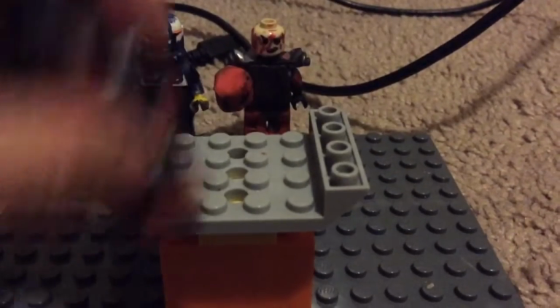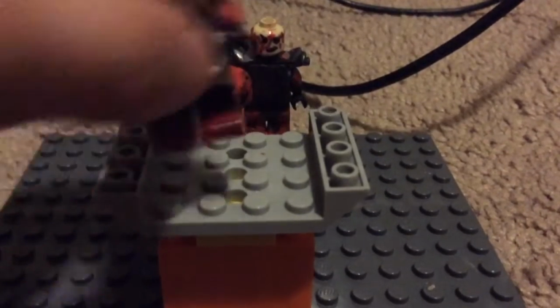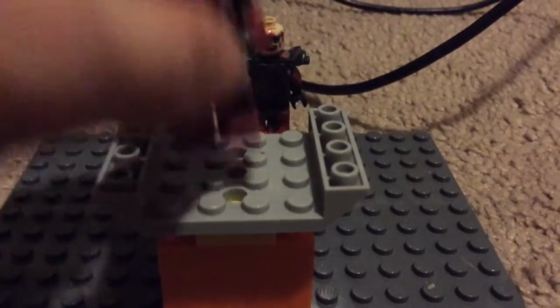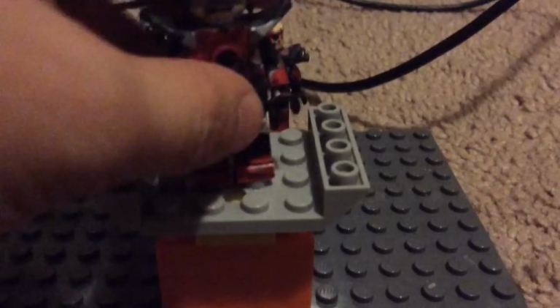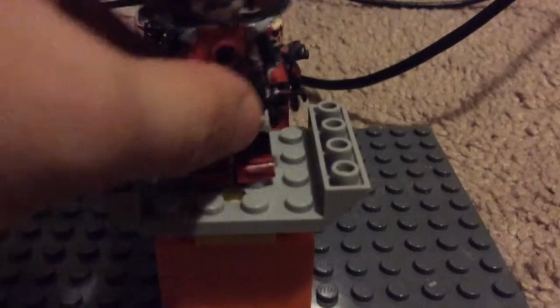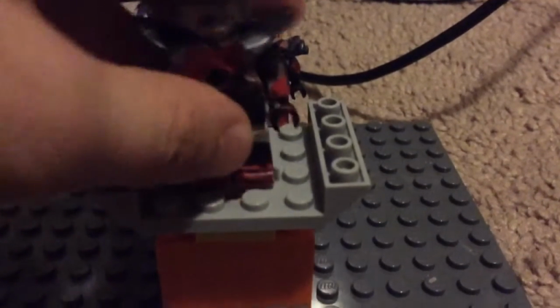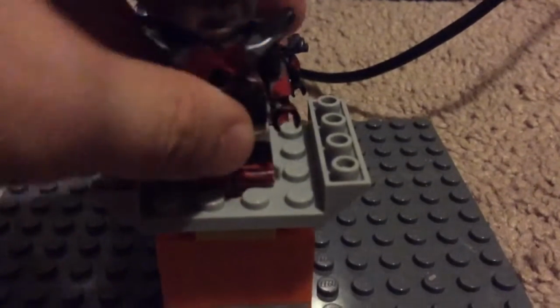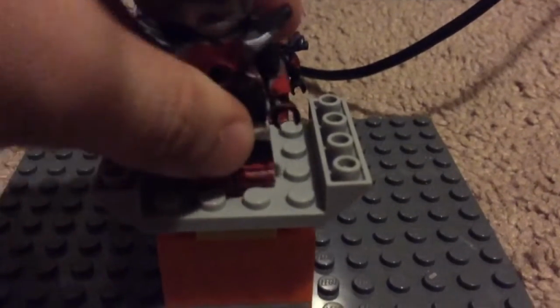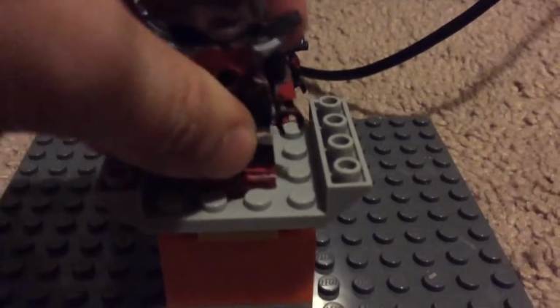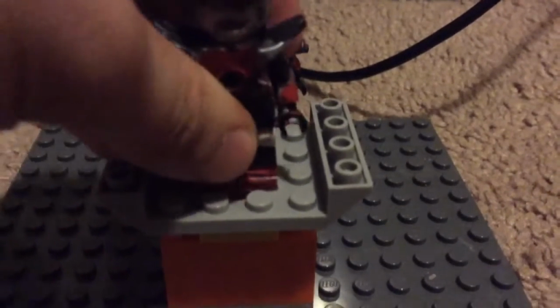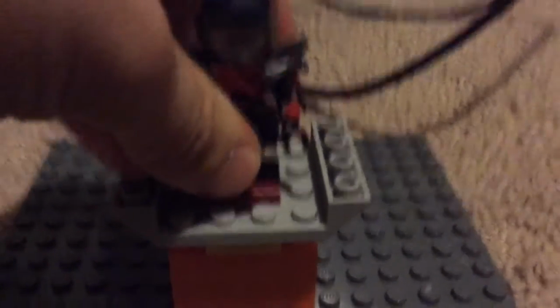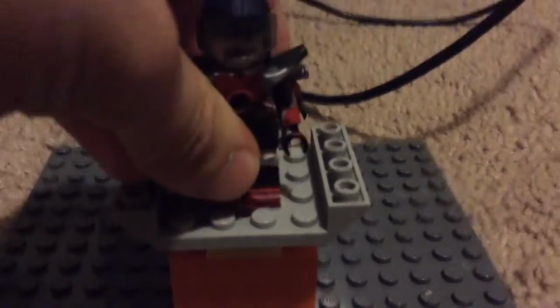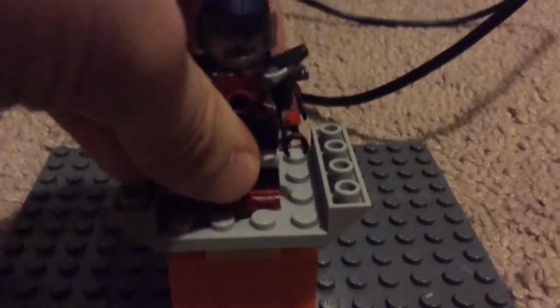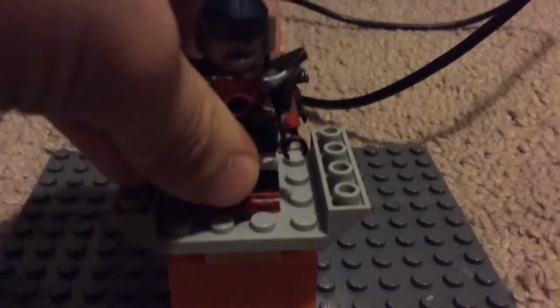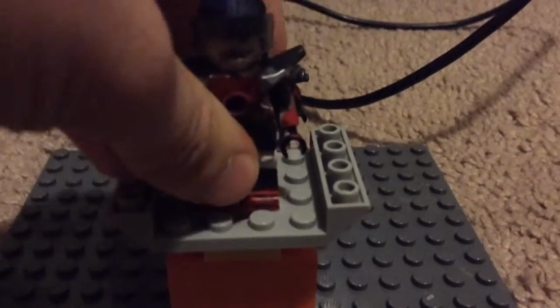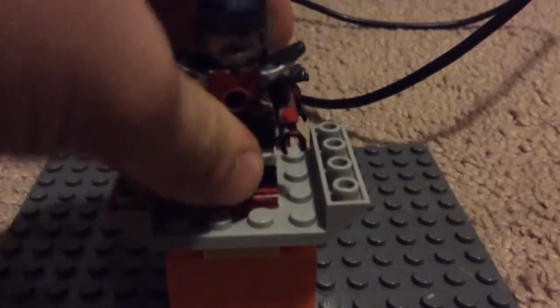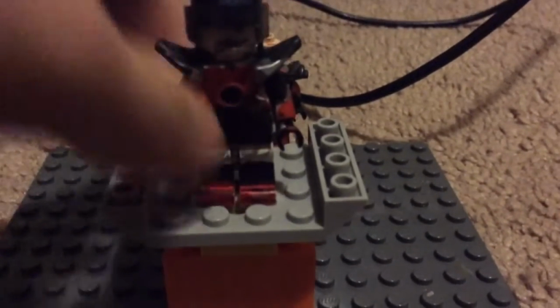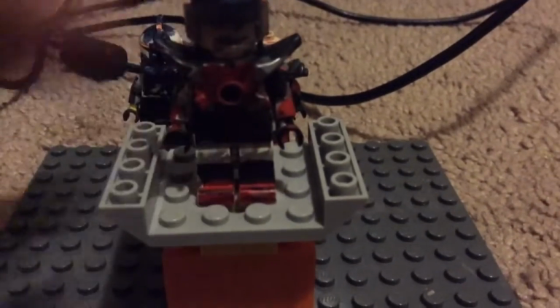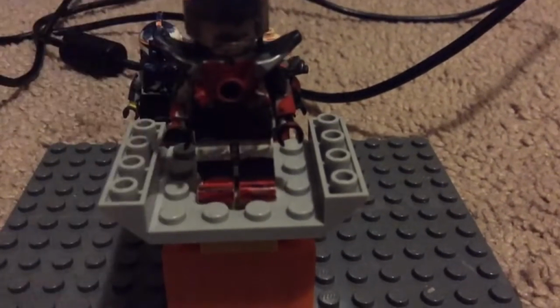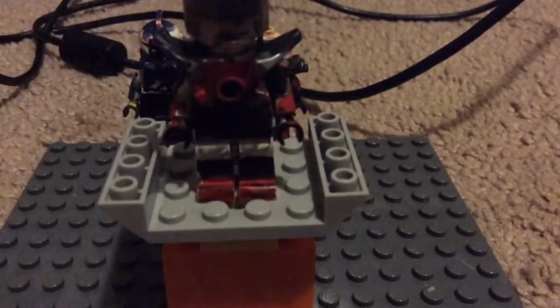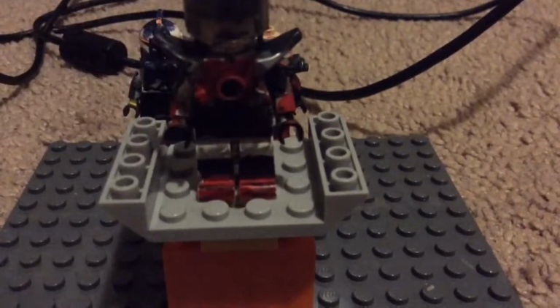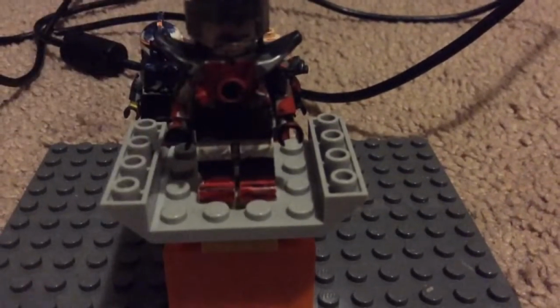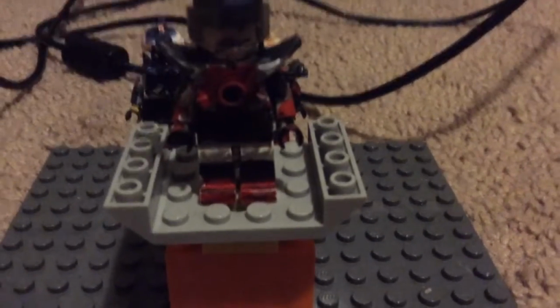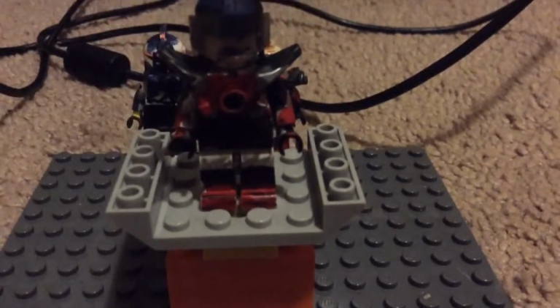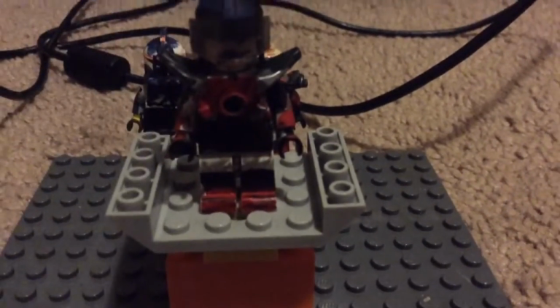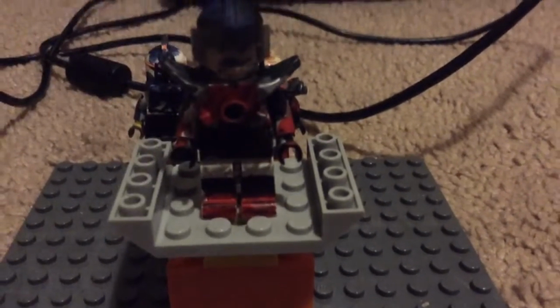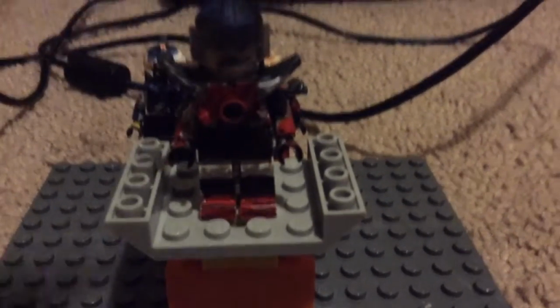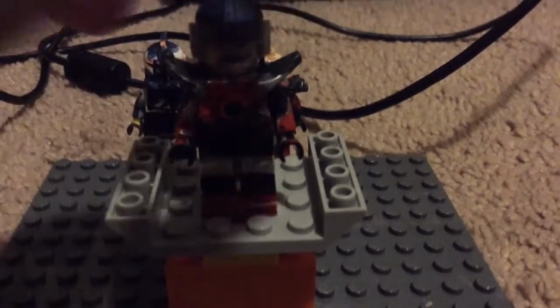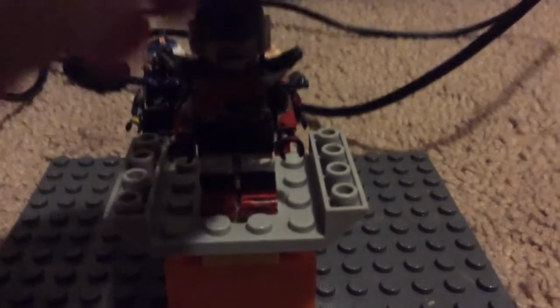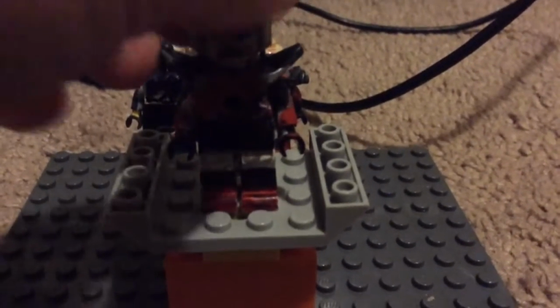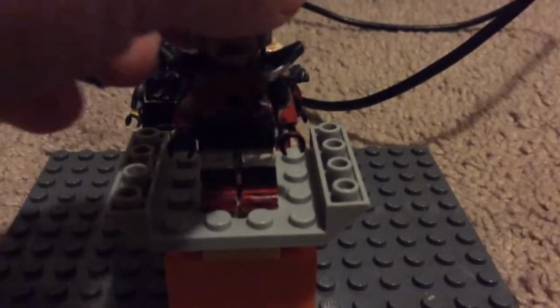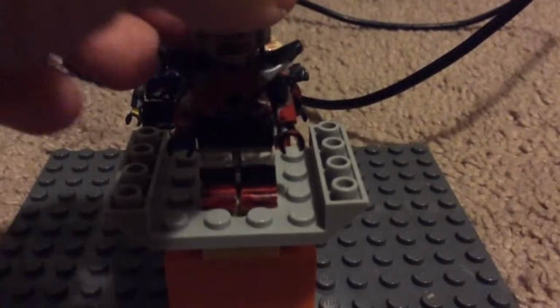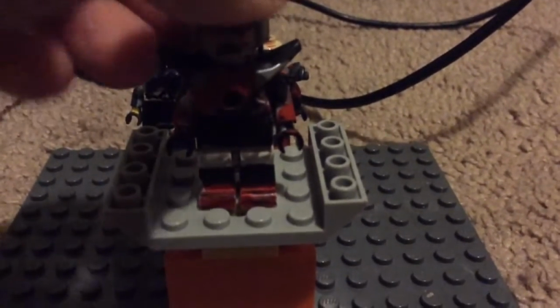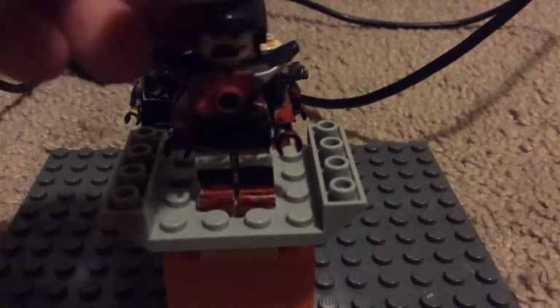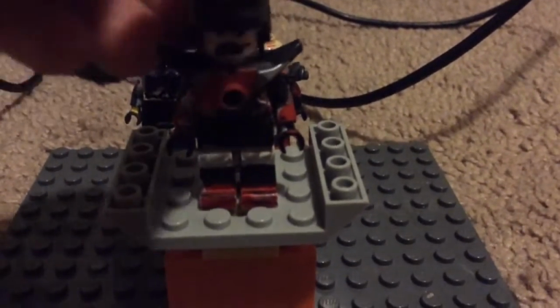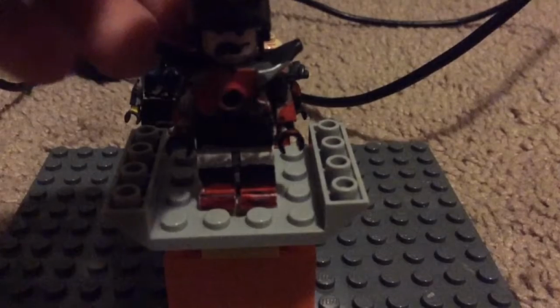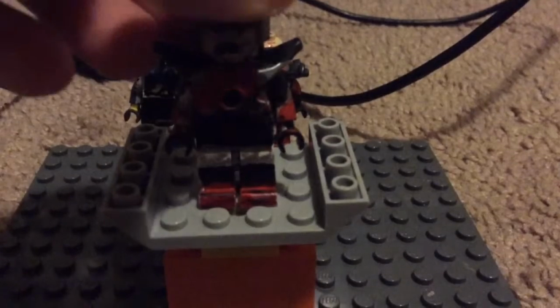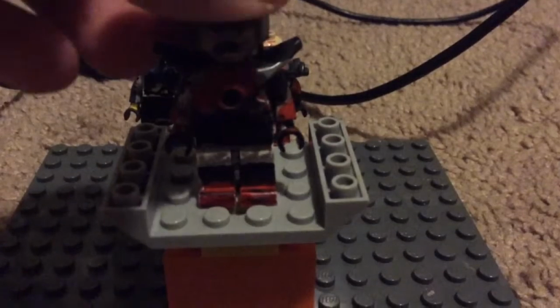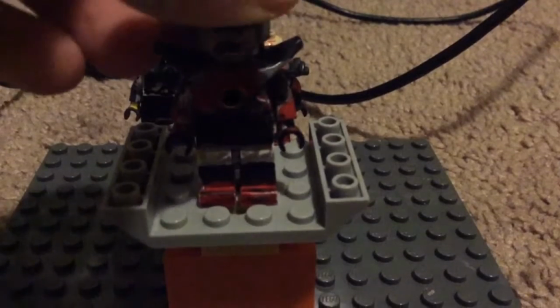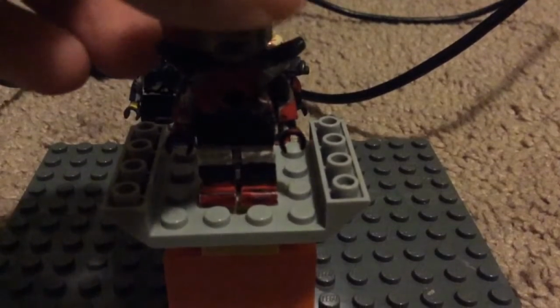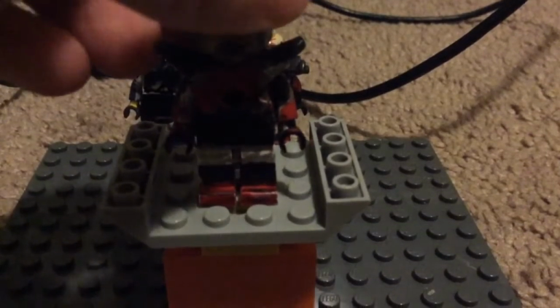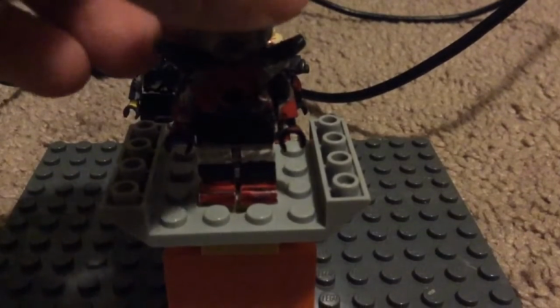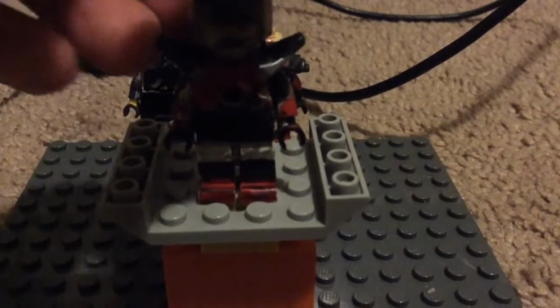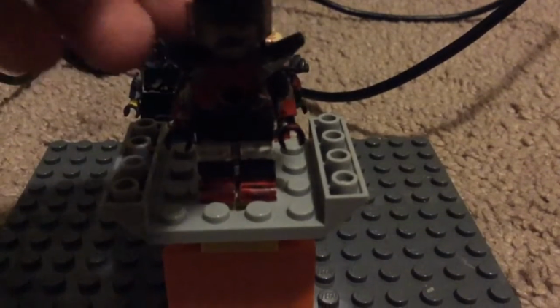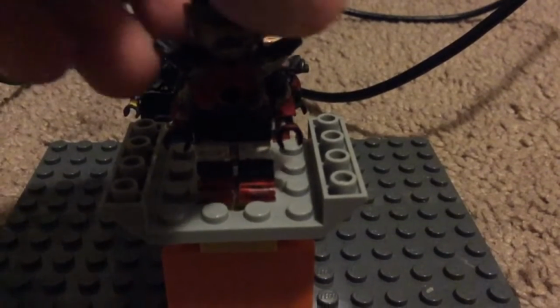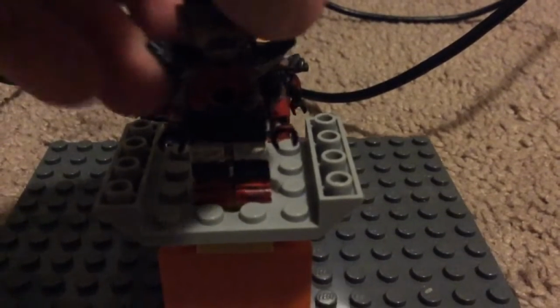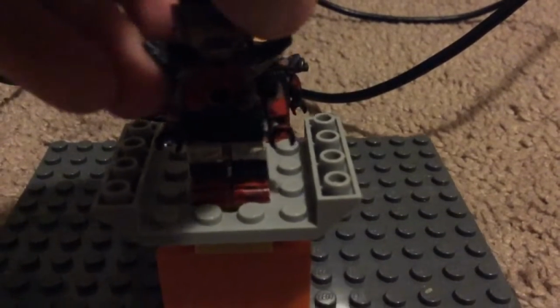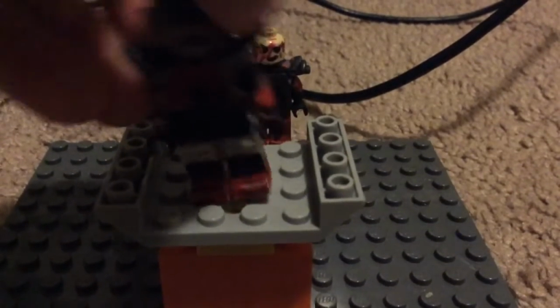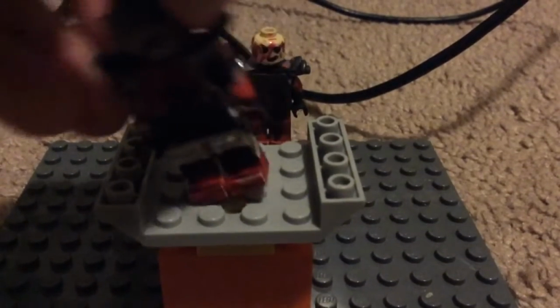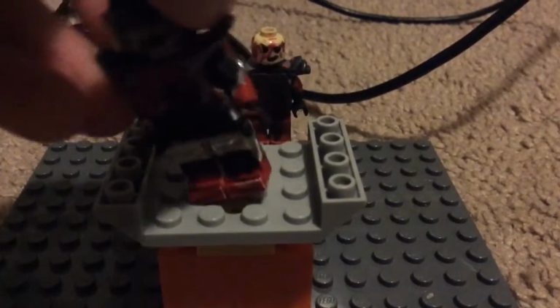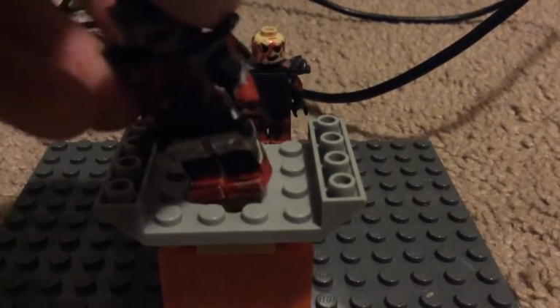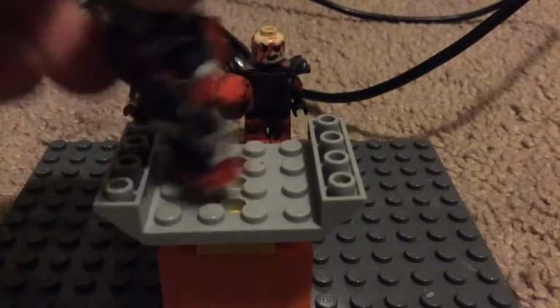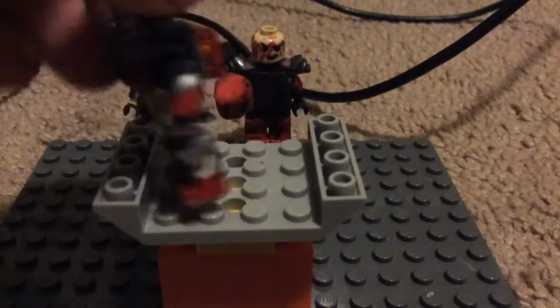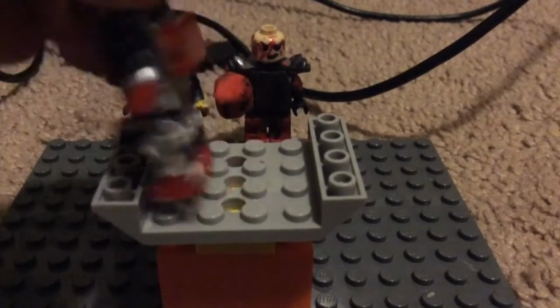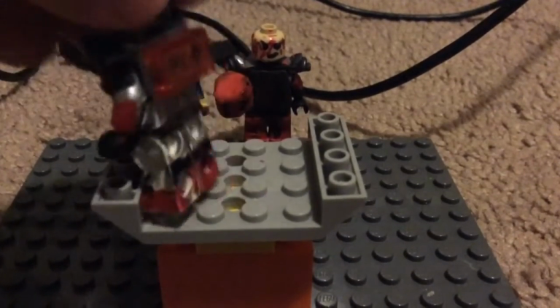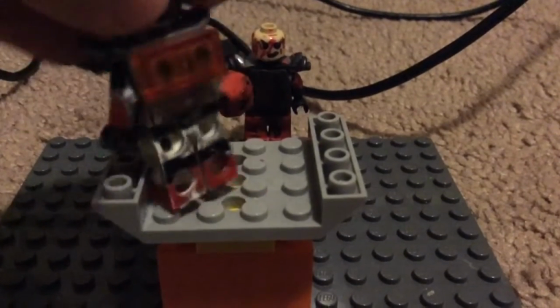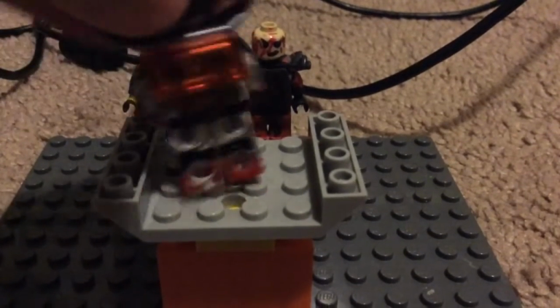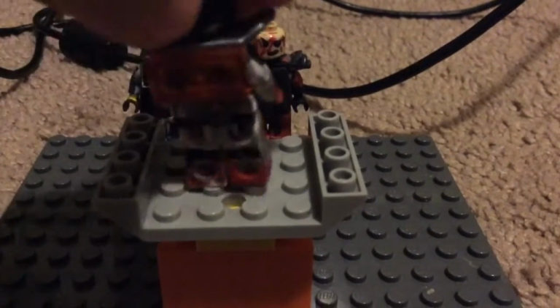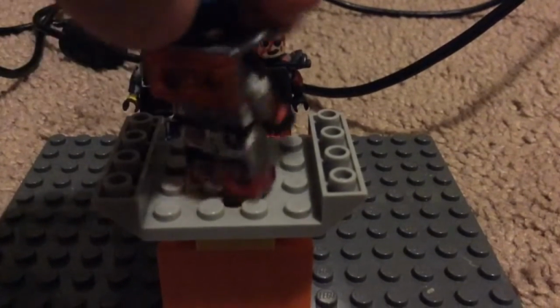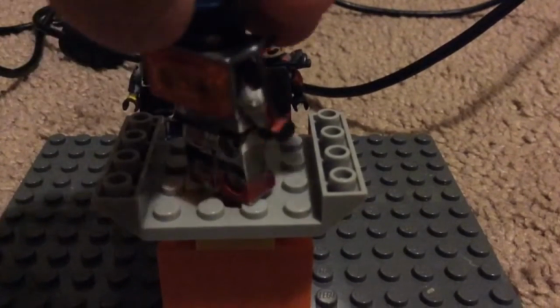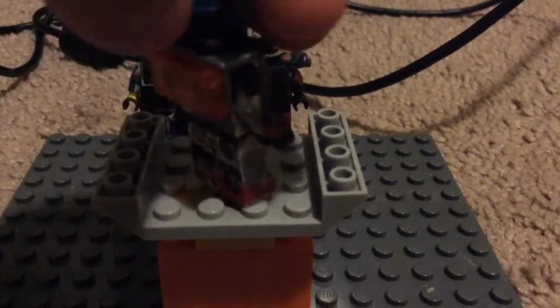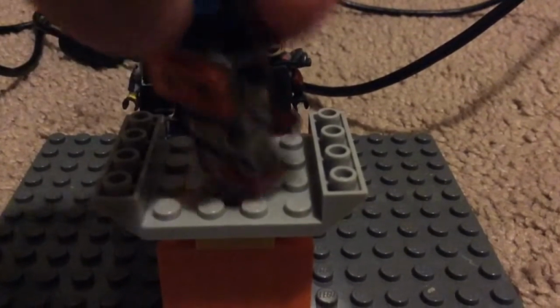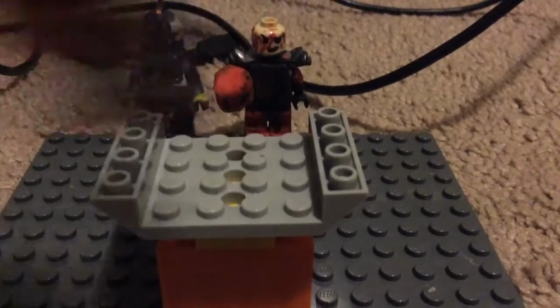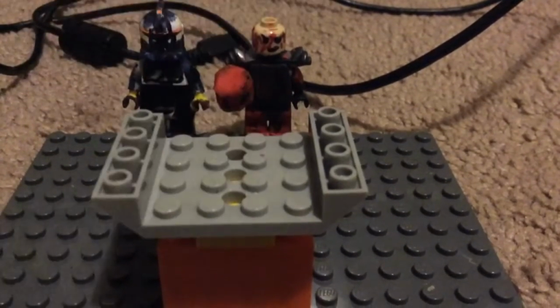And last we have the Atom from DC Legends of Tomorrow. If you haven't seen it, he's not all done yet — he's still kind of incomplete.